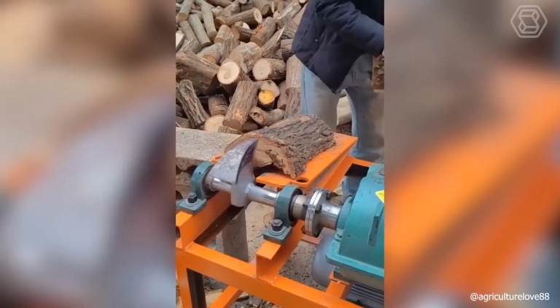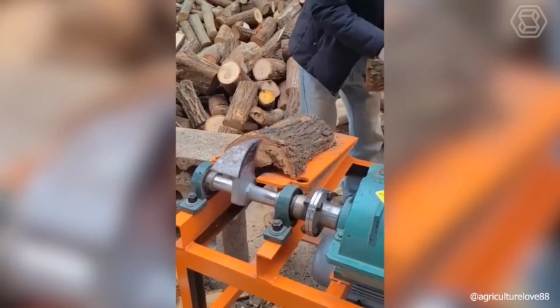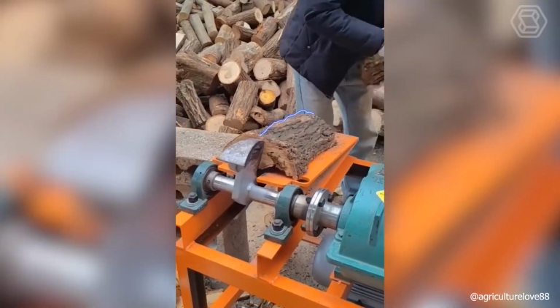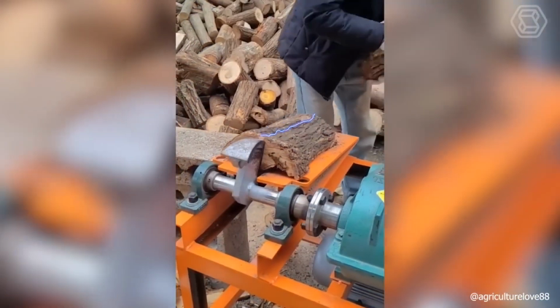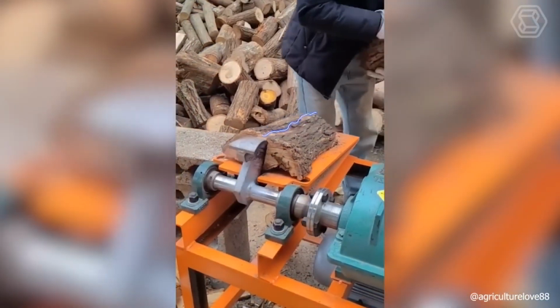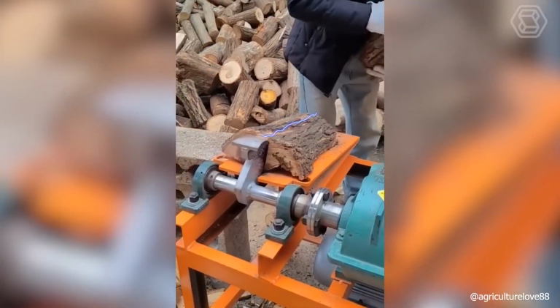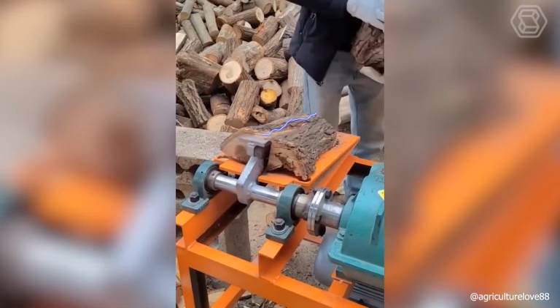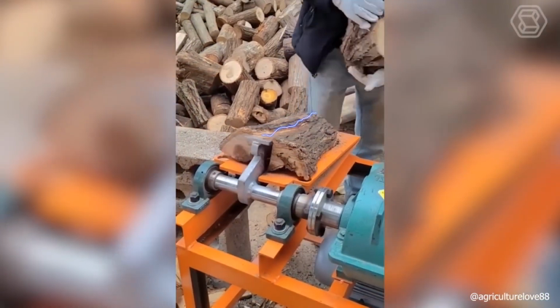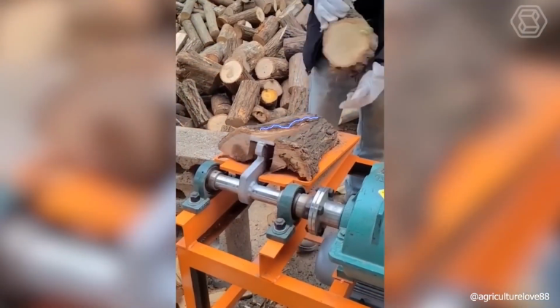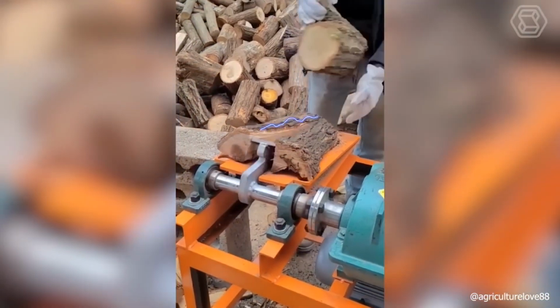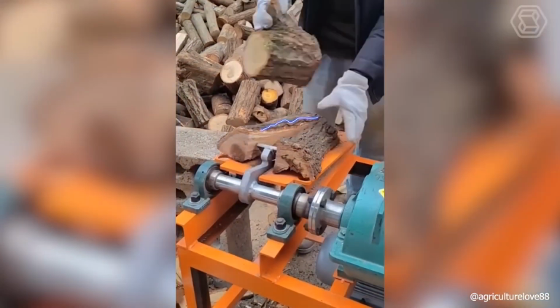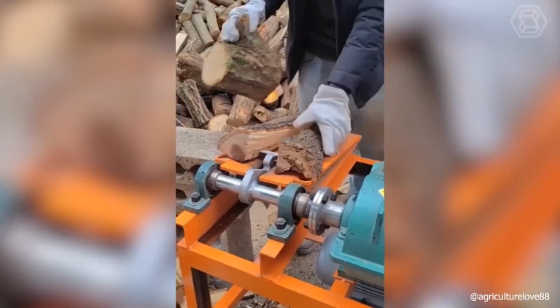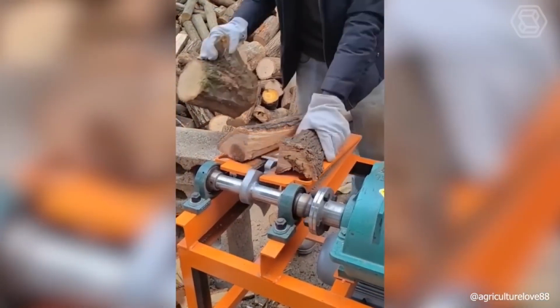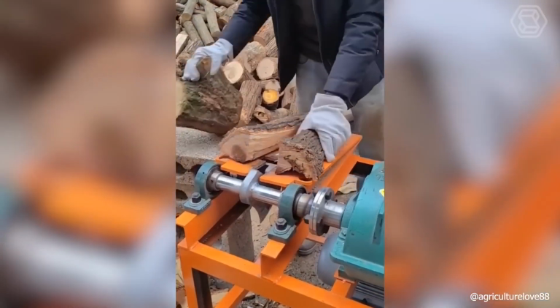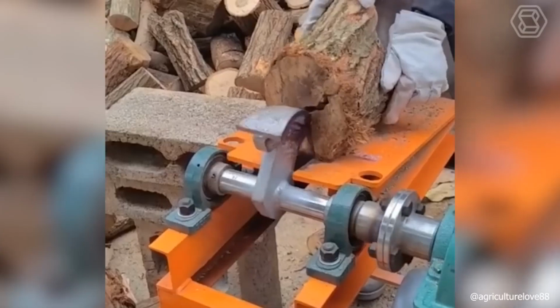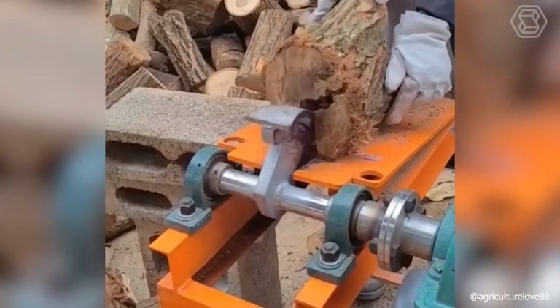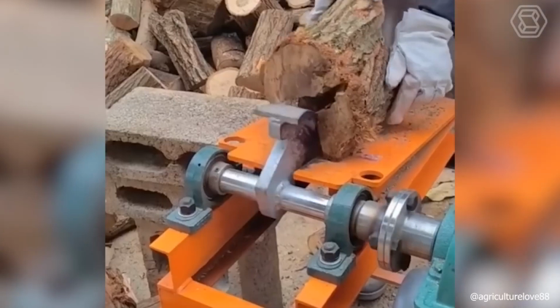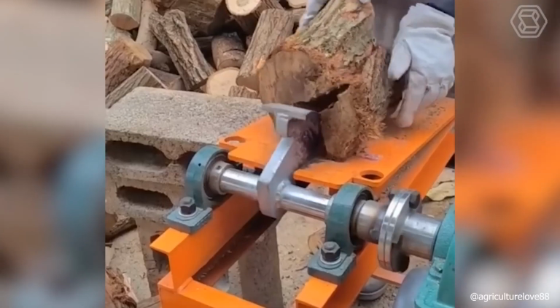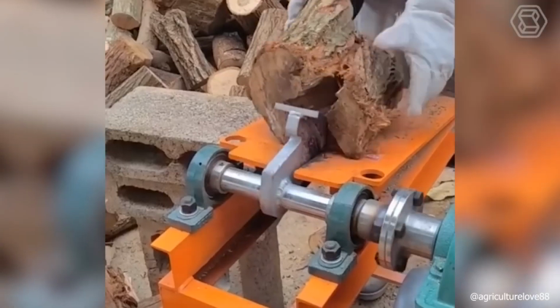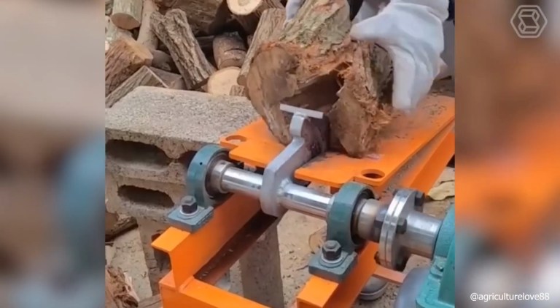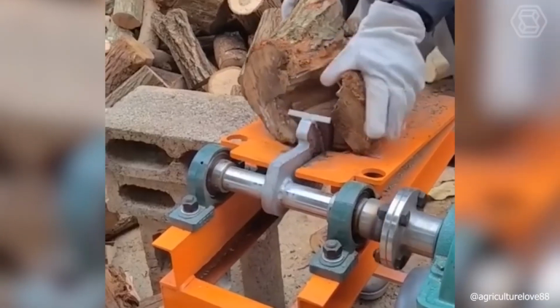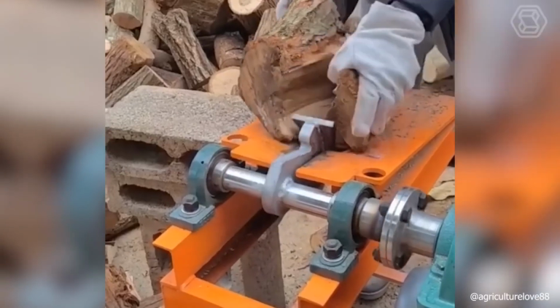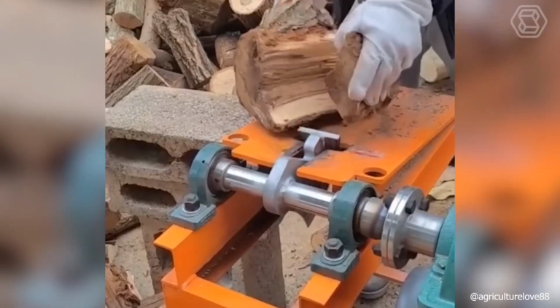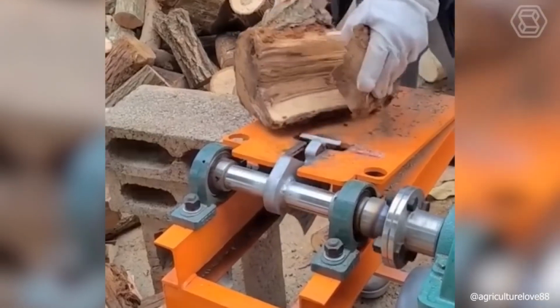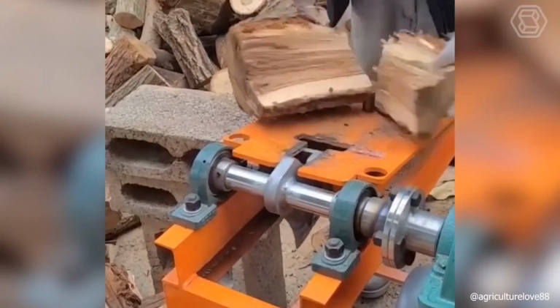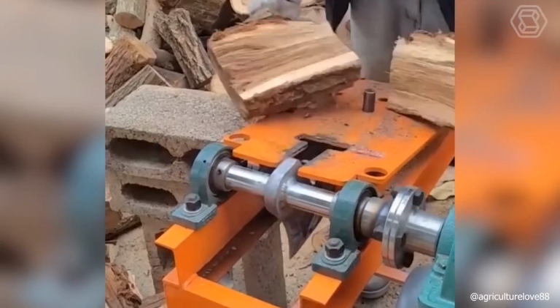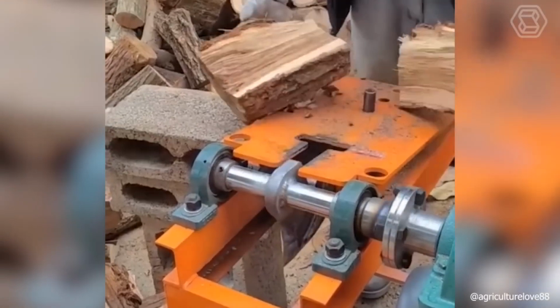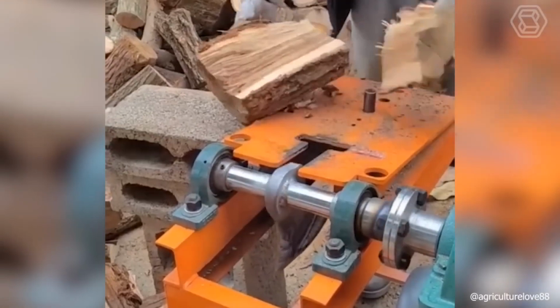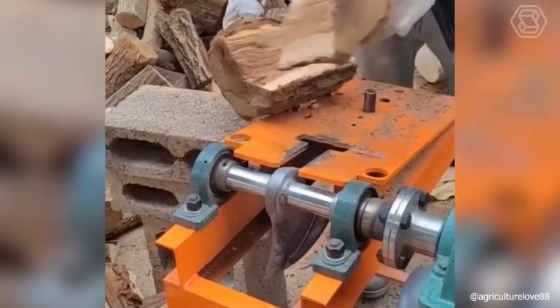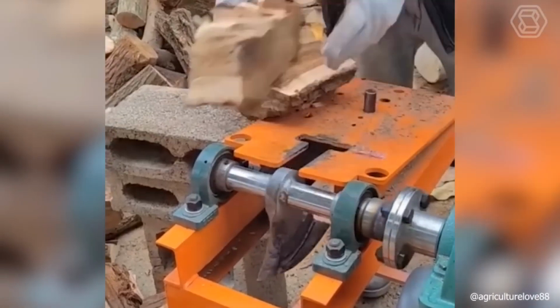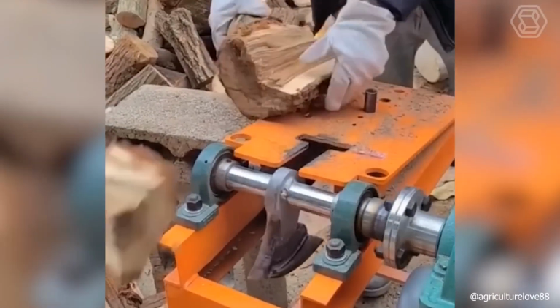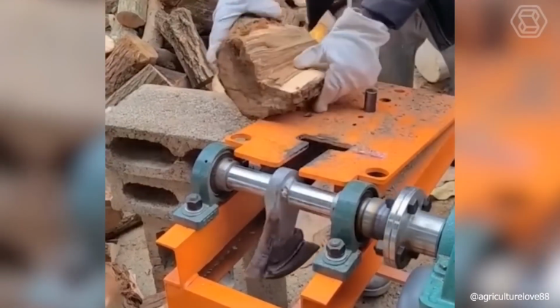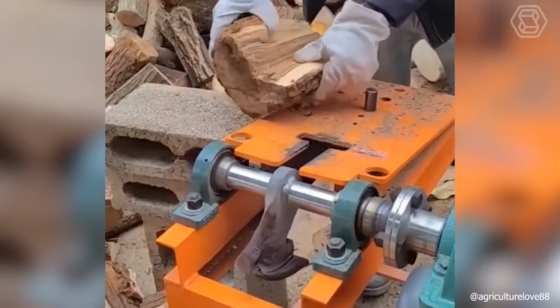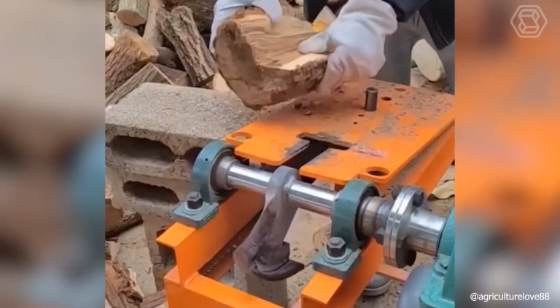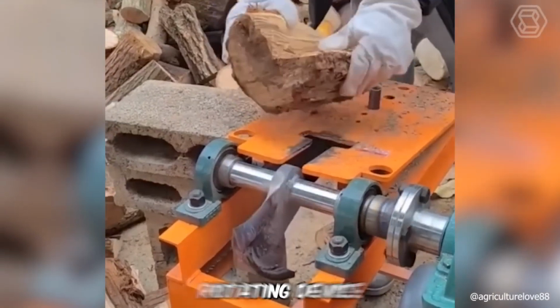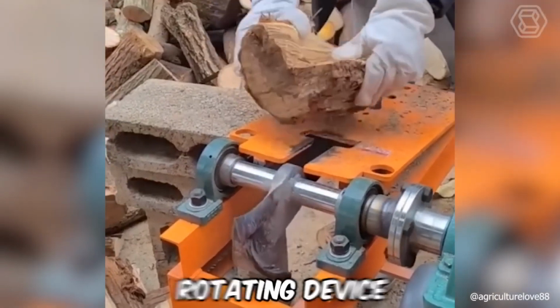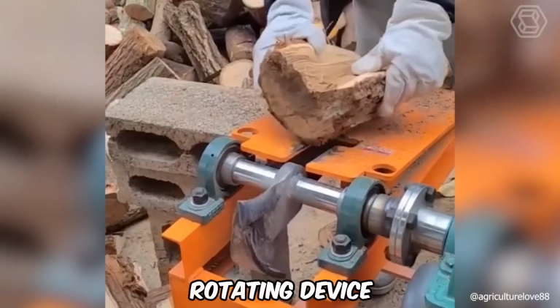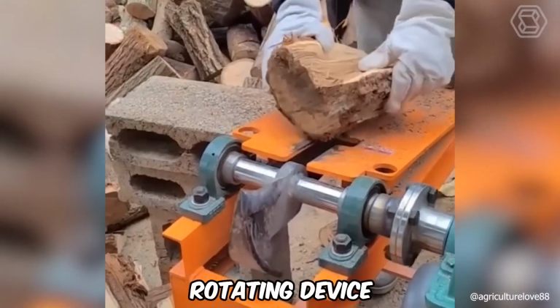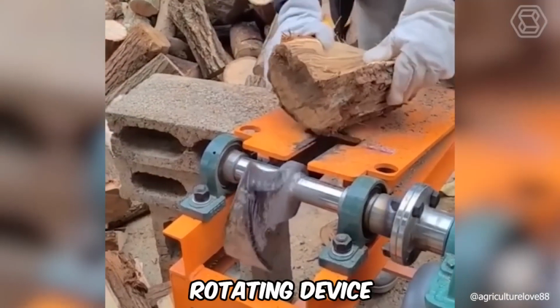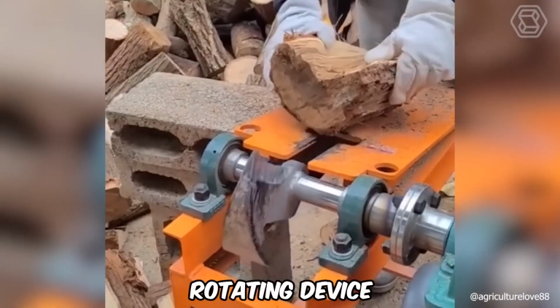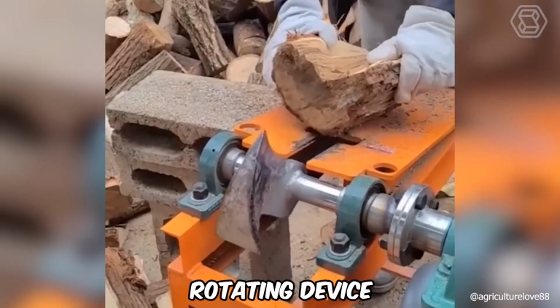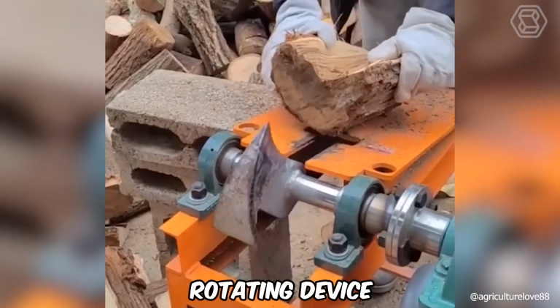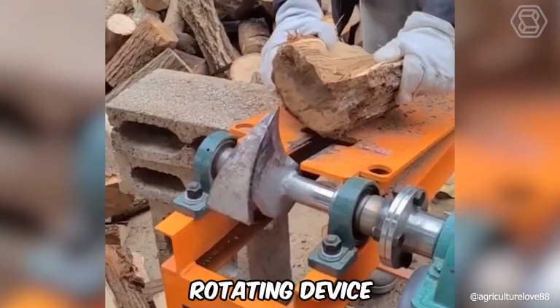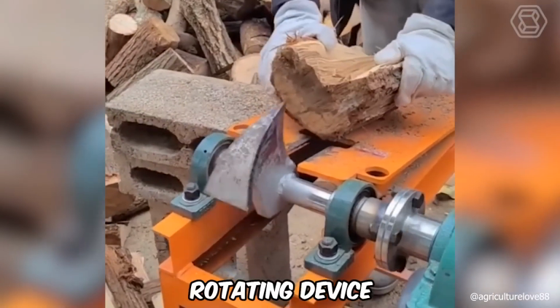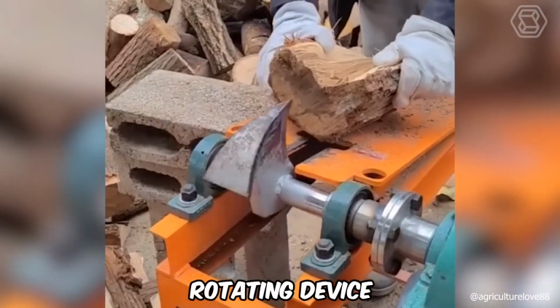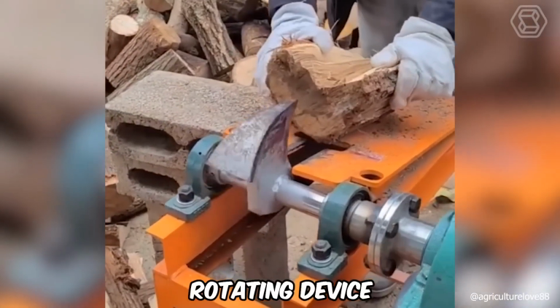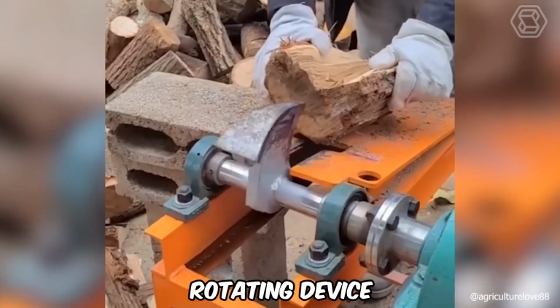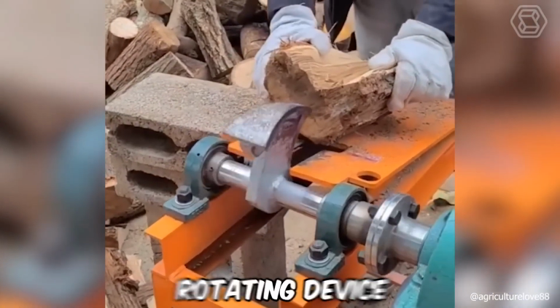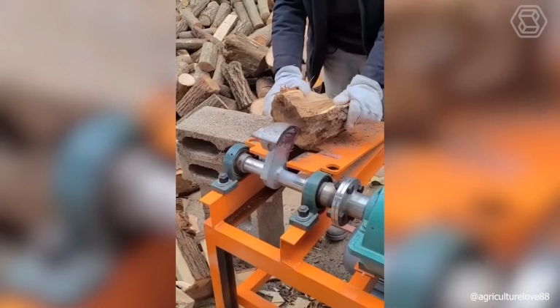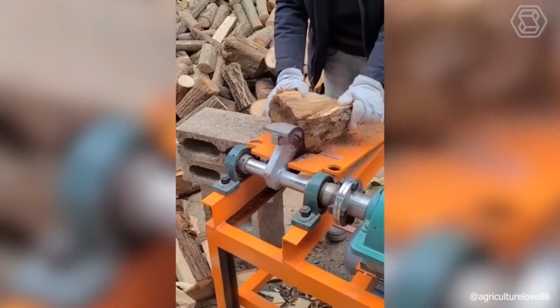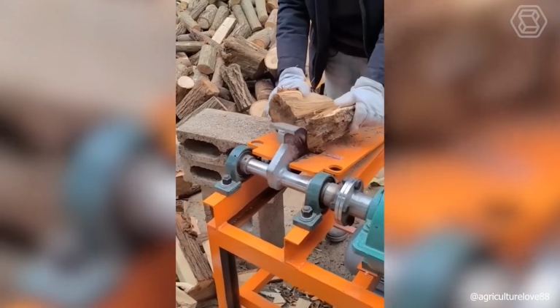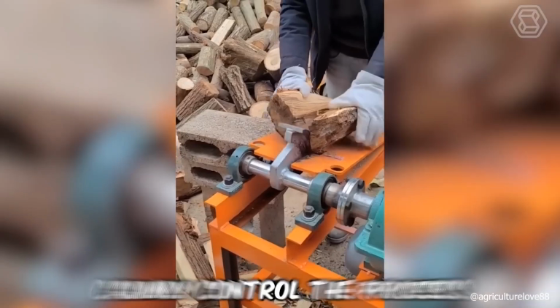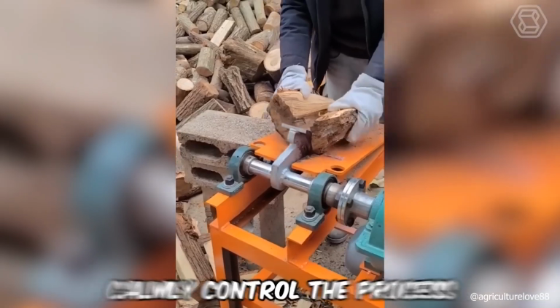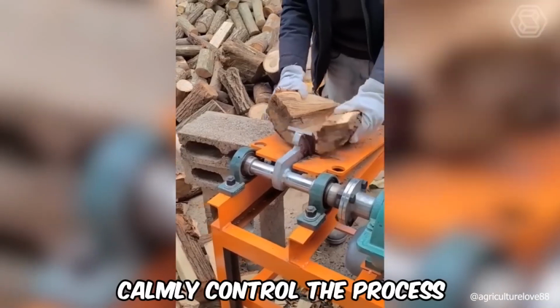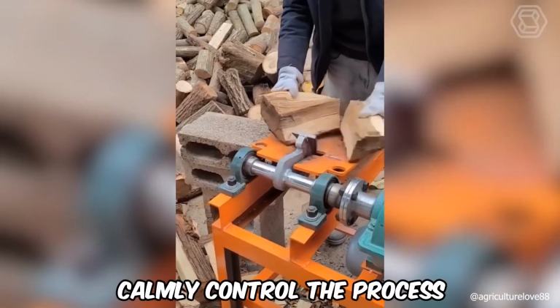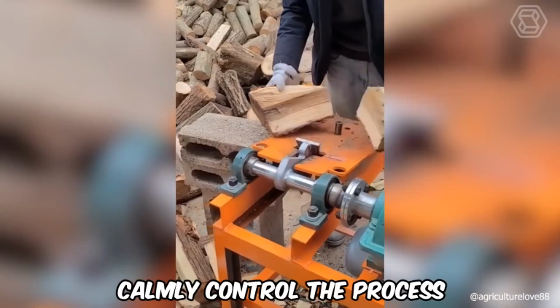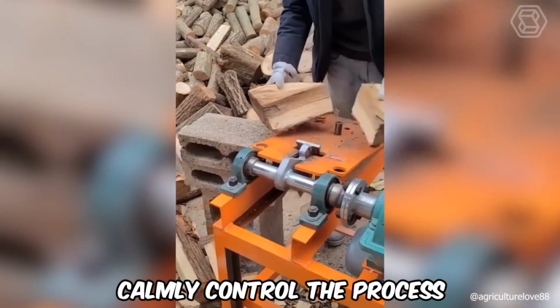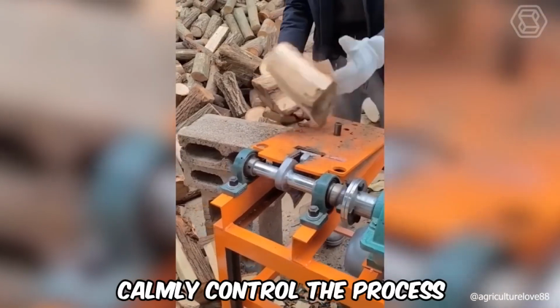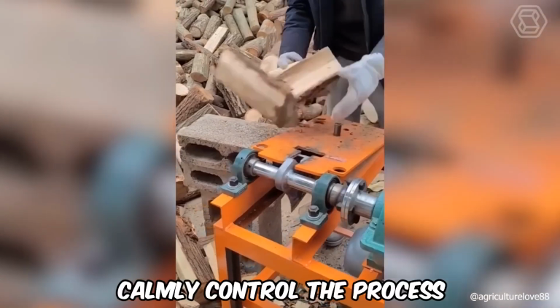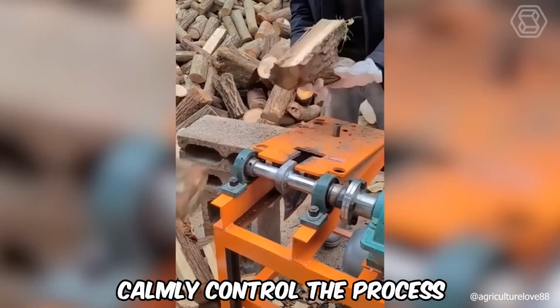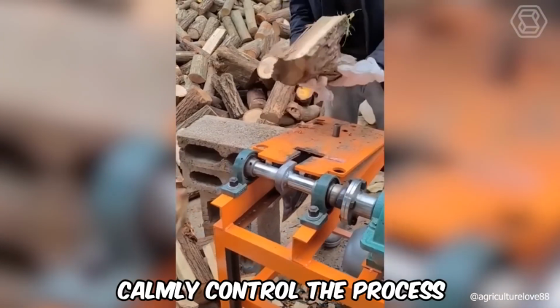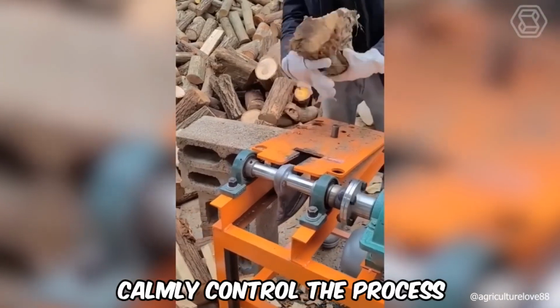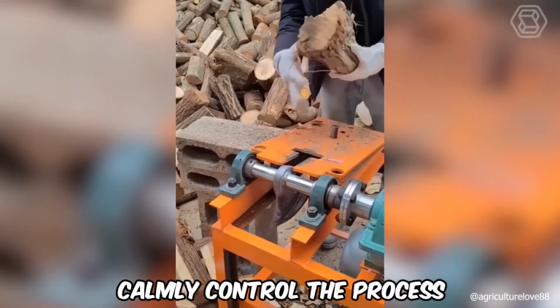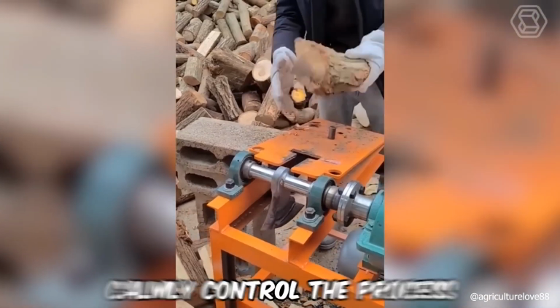No more straining when splitting wood. Simply place the wood under the rotating device and calmly control the process.